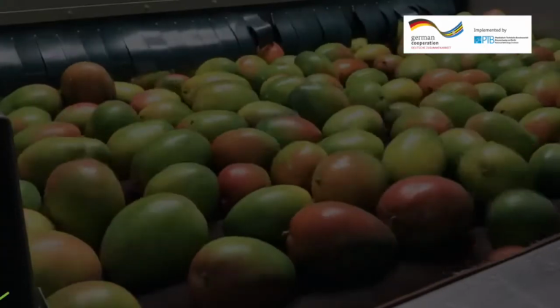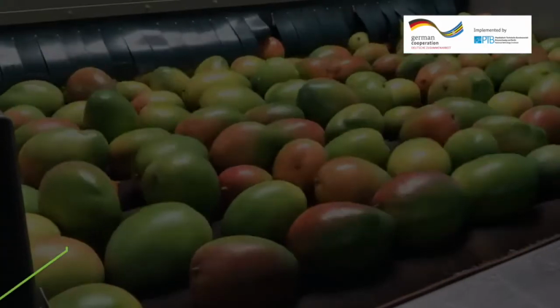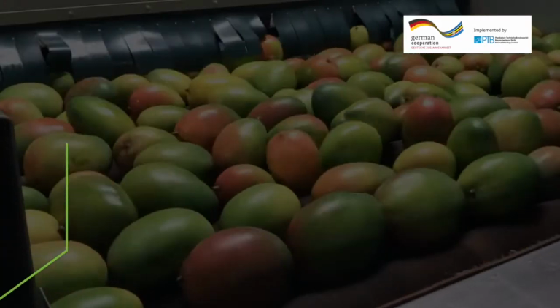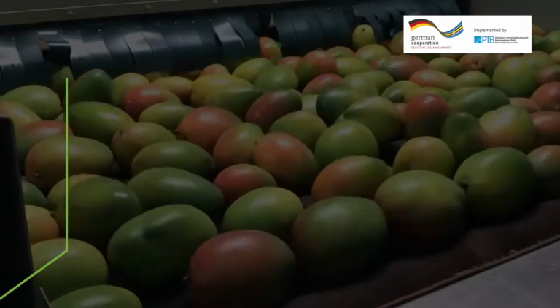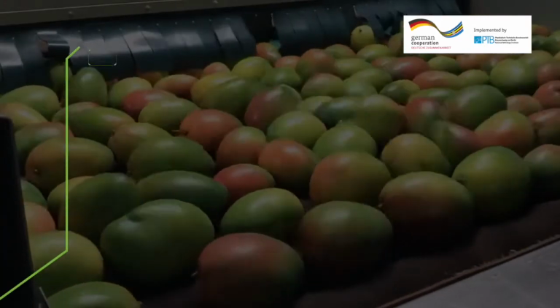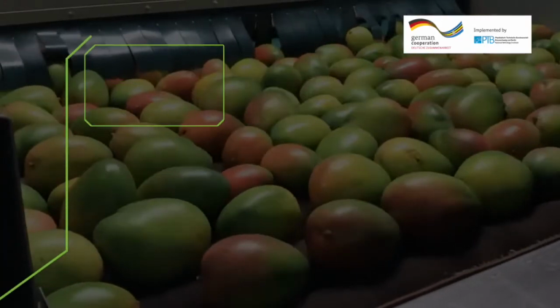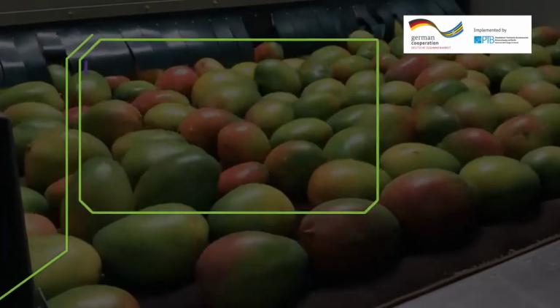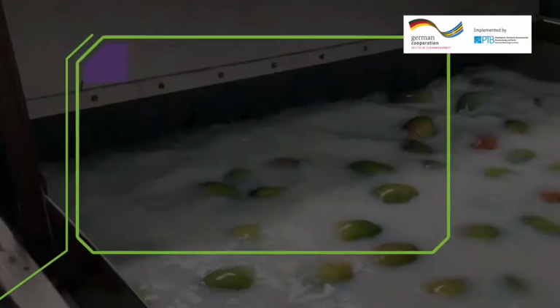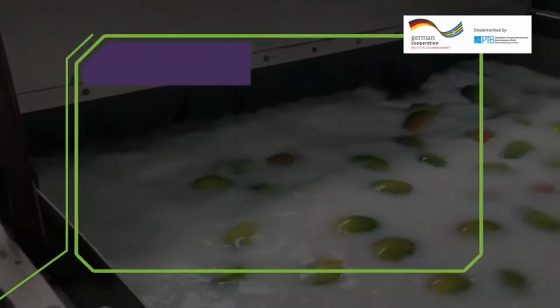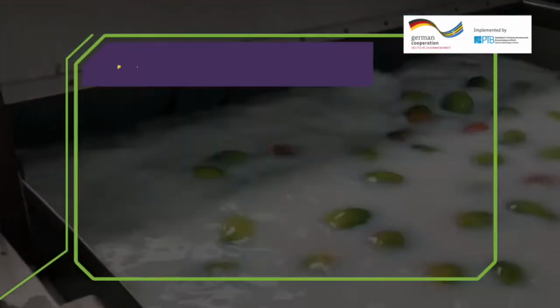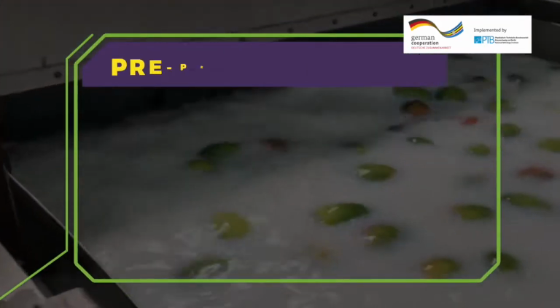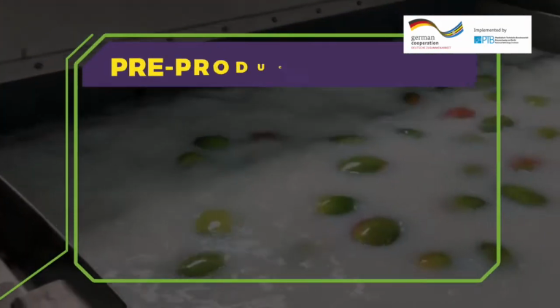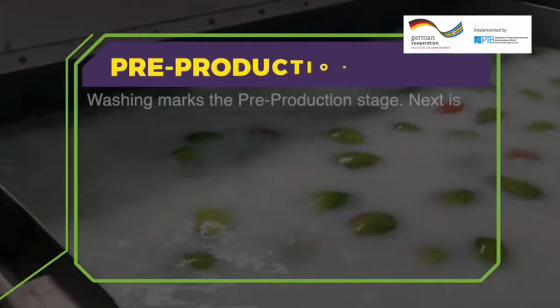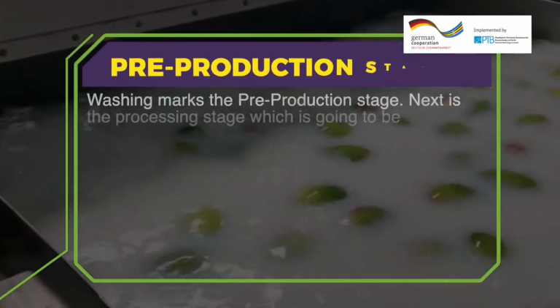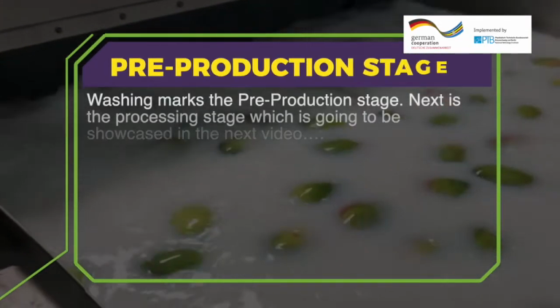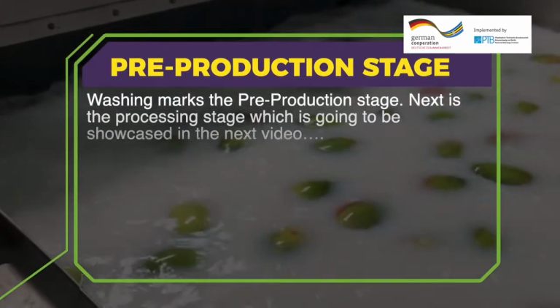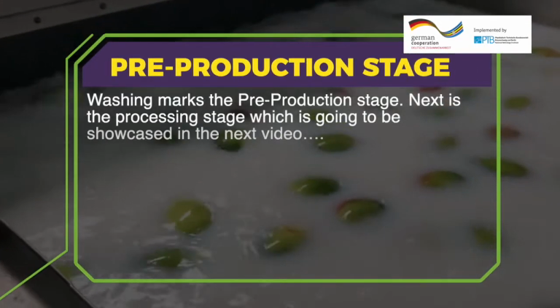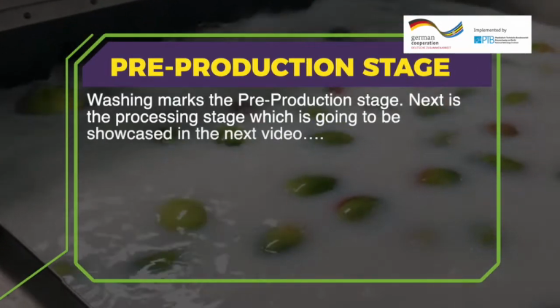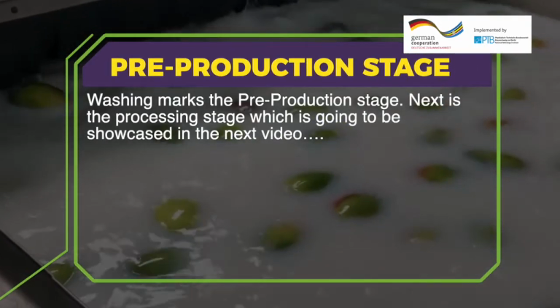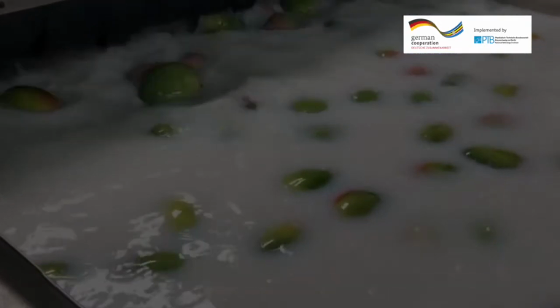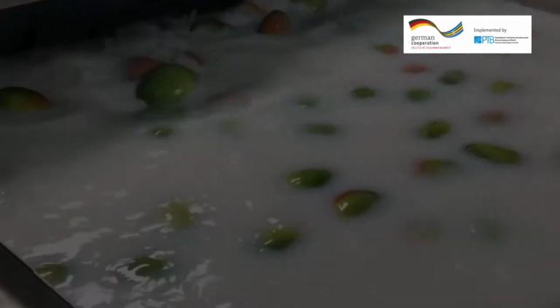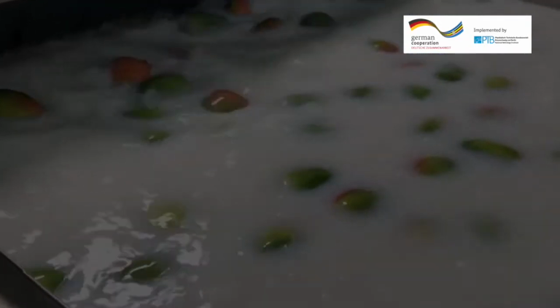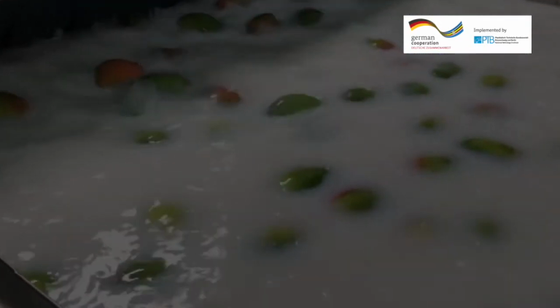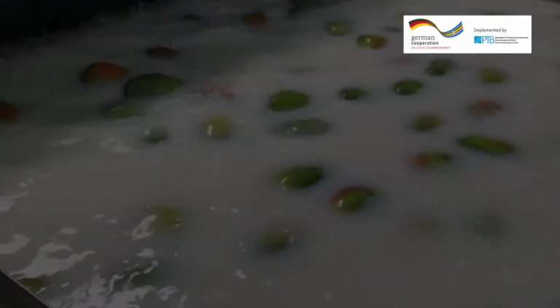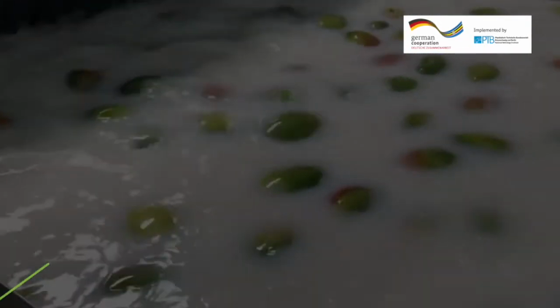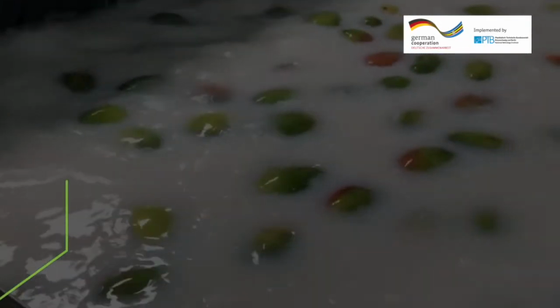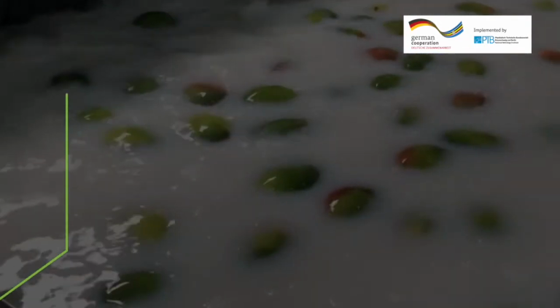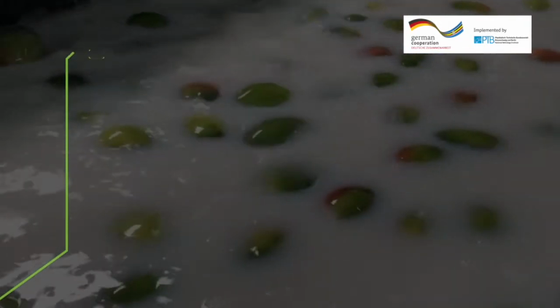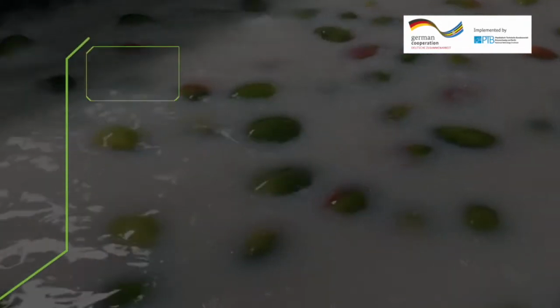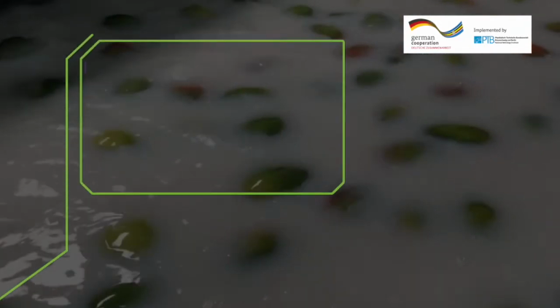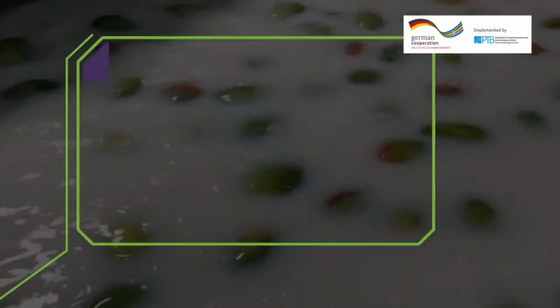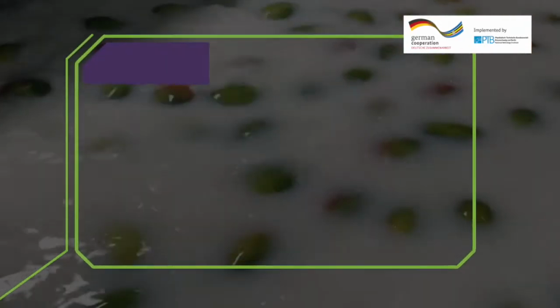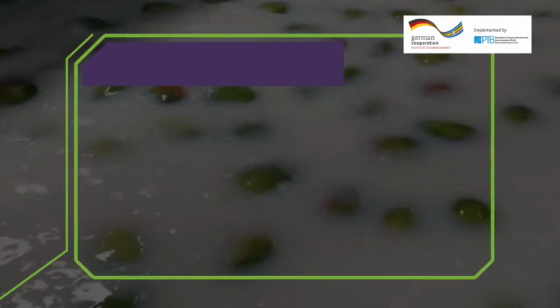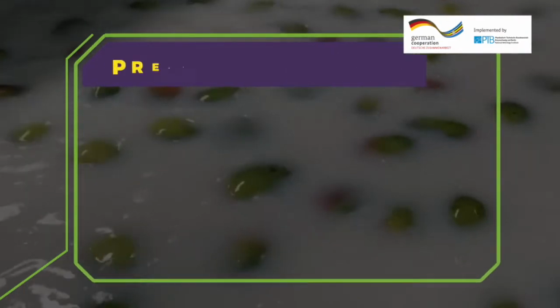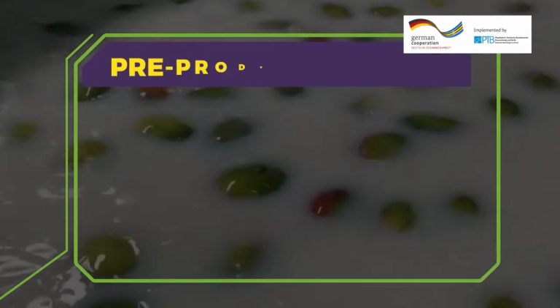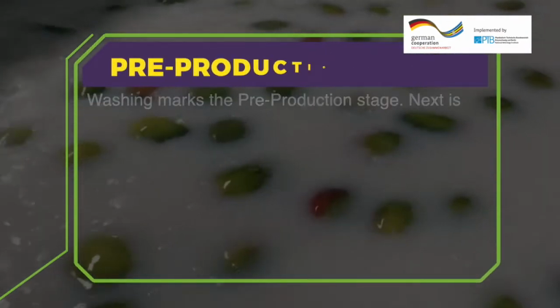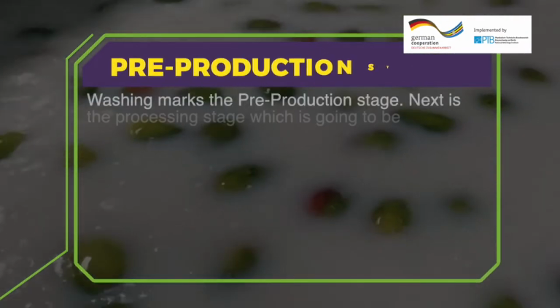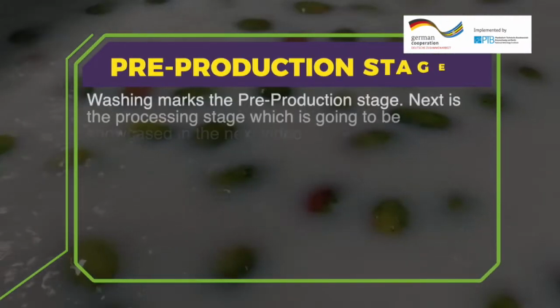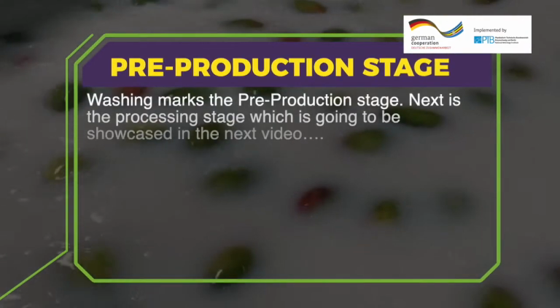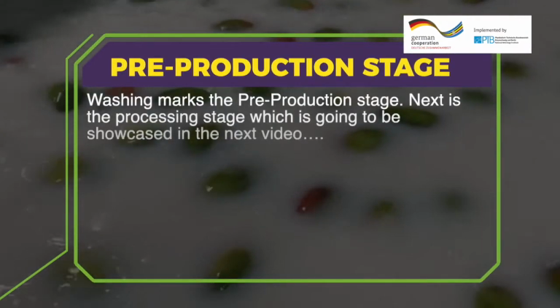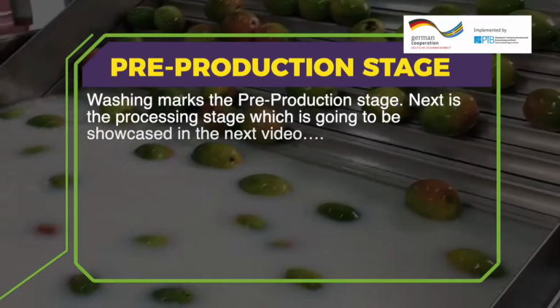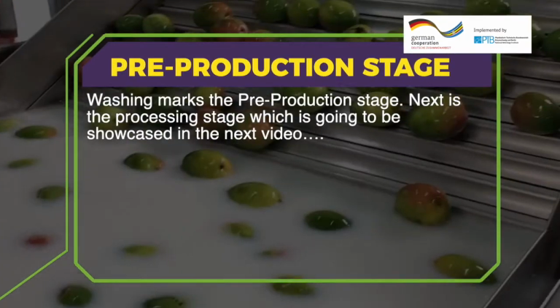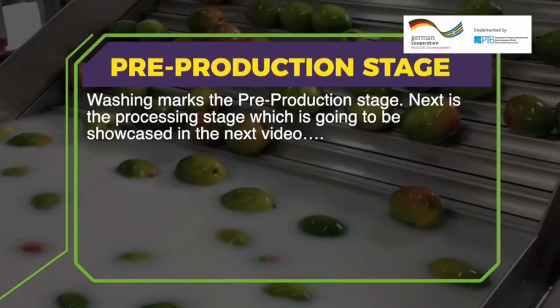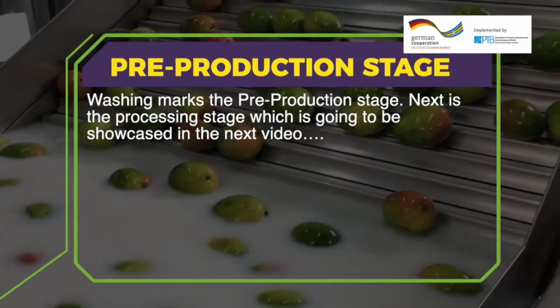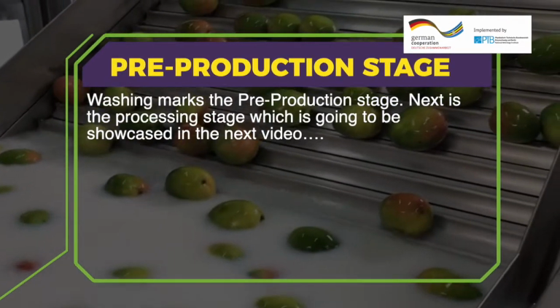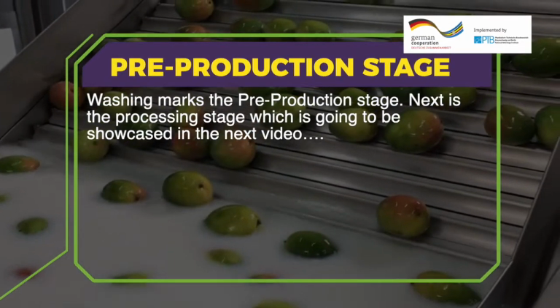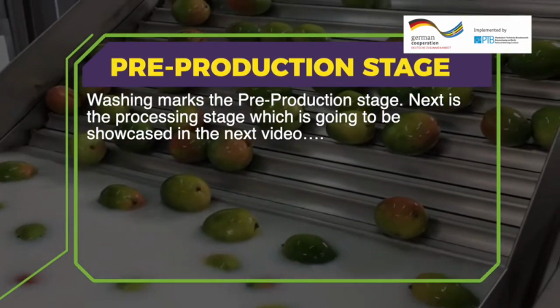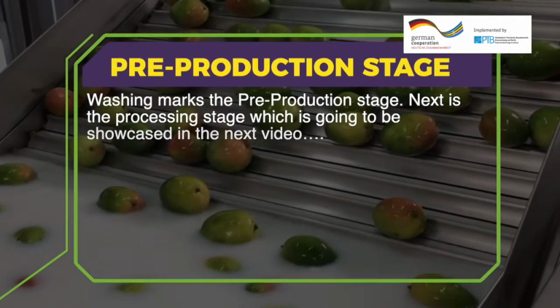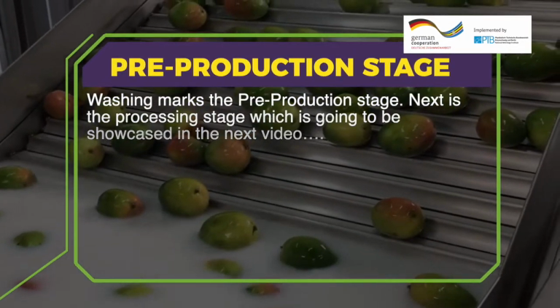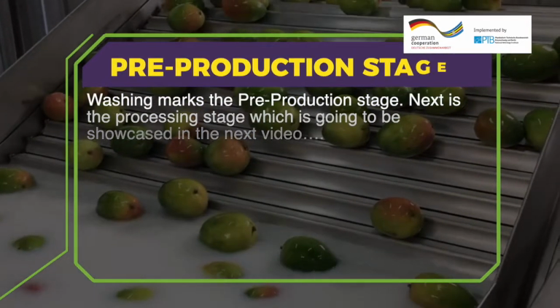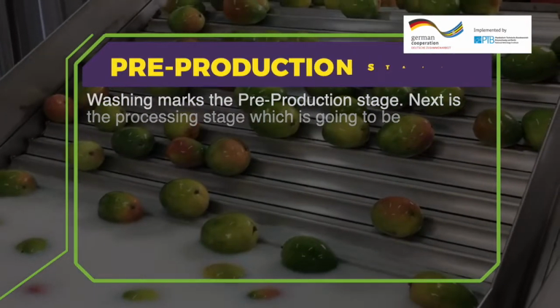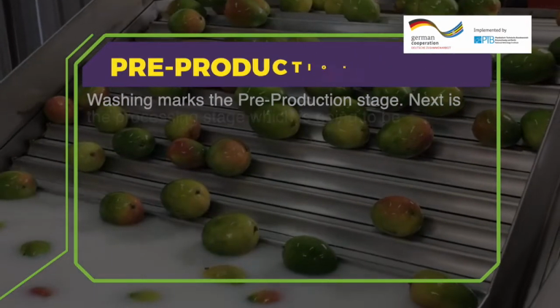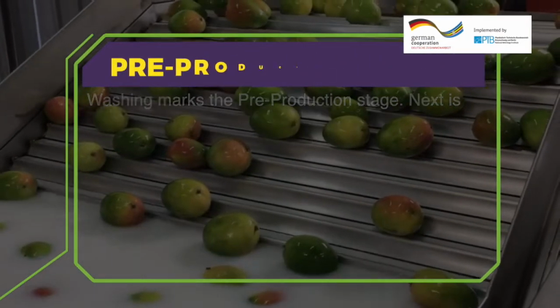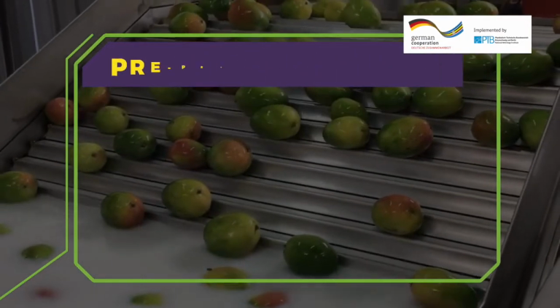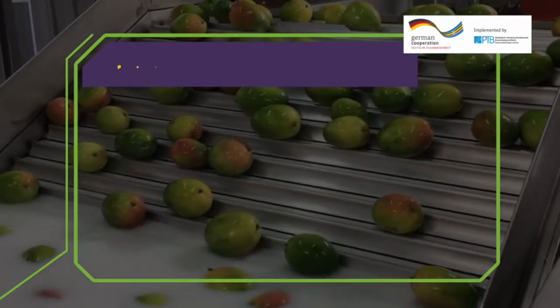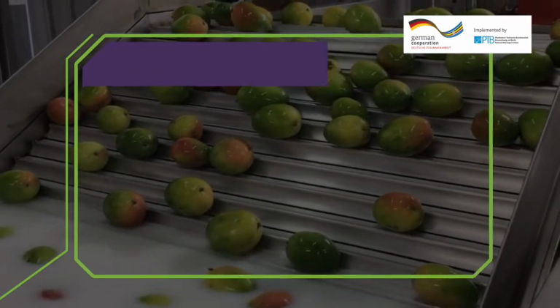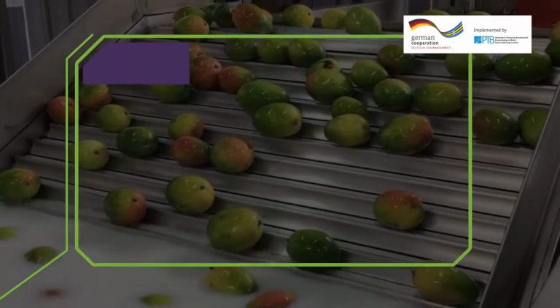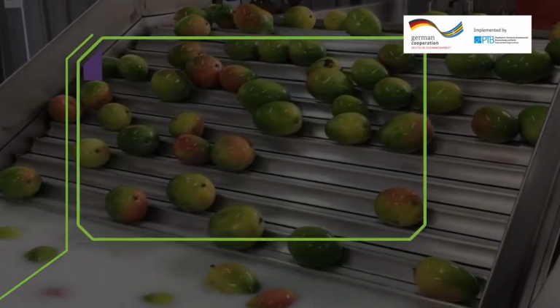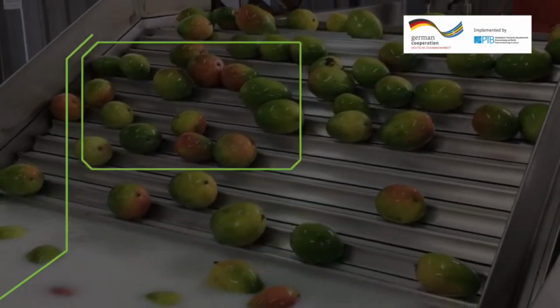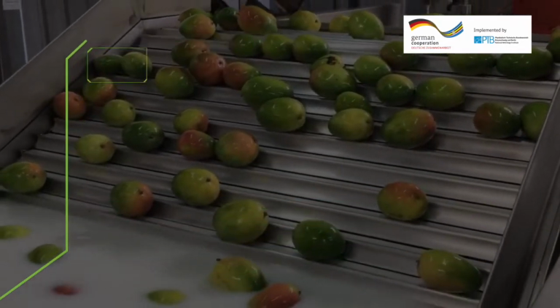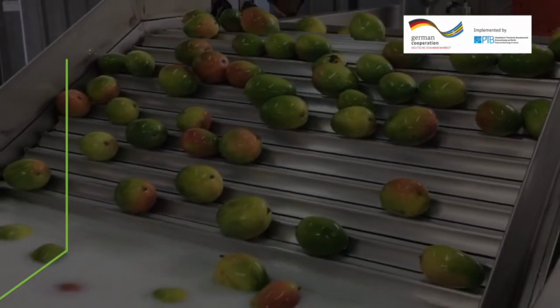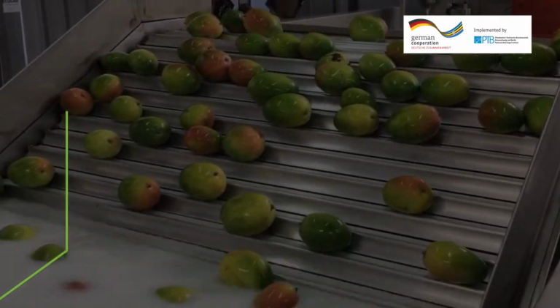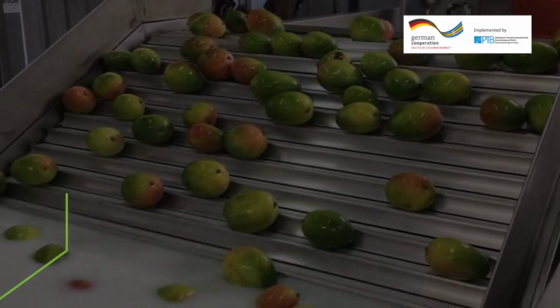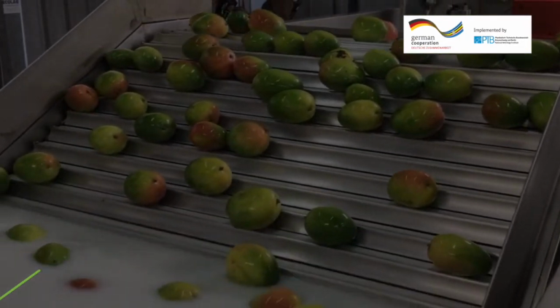Washing marks the end of the pre-production stage. Next is the processing stage, which will be showcased in the next video.